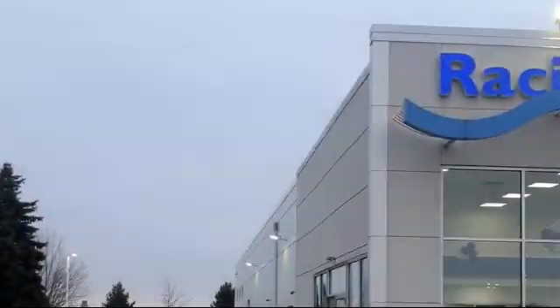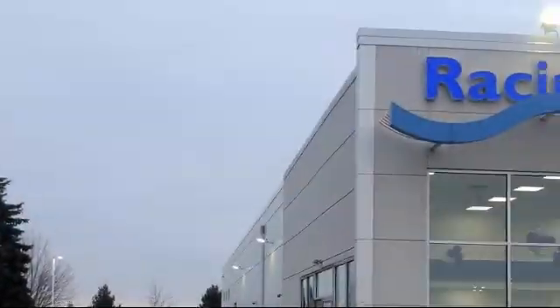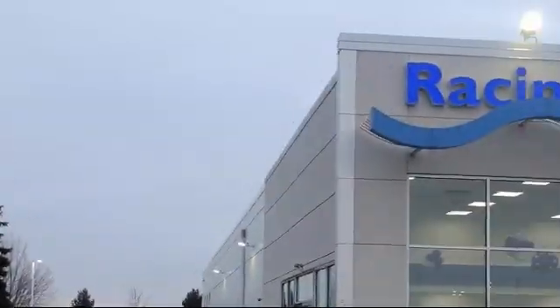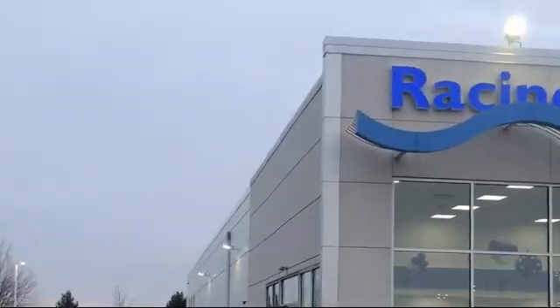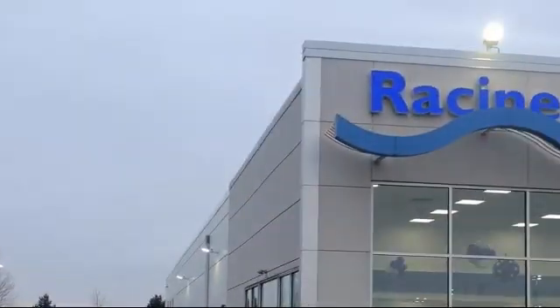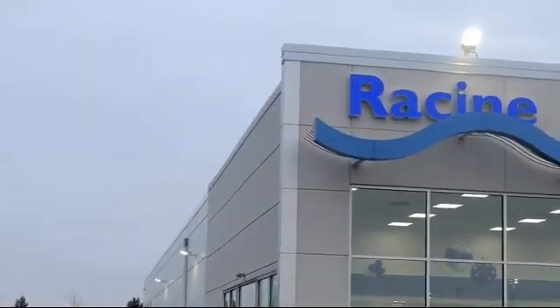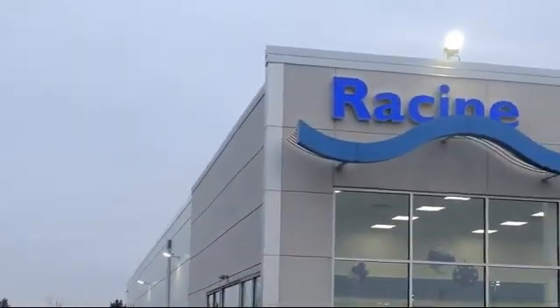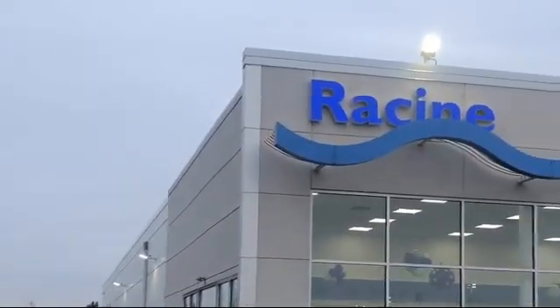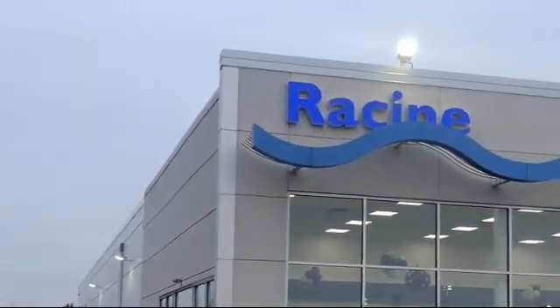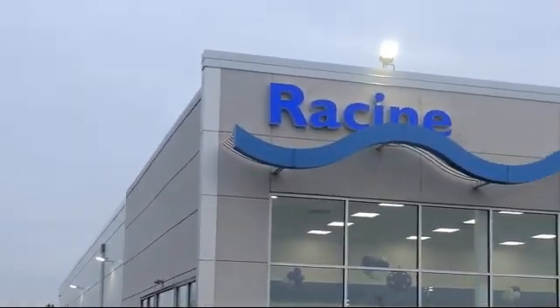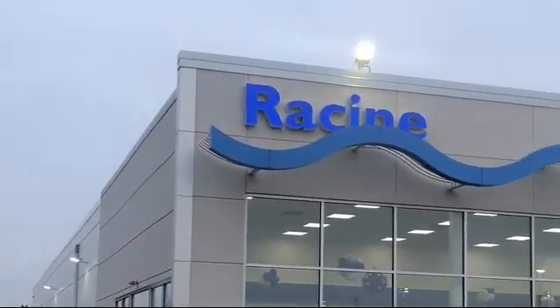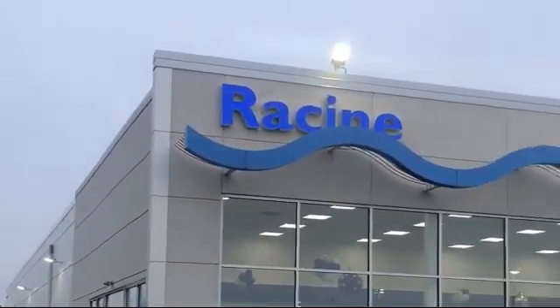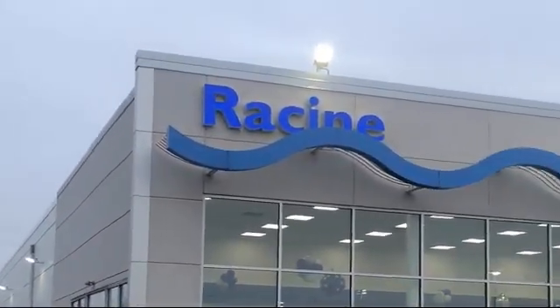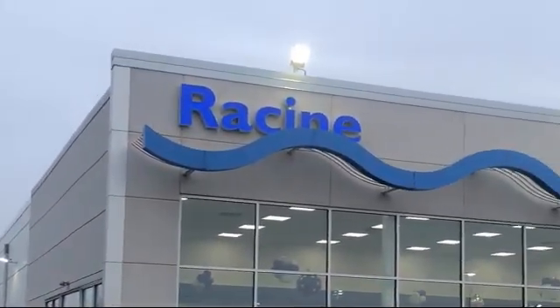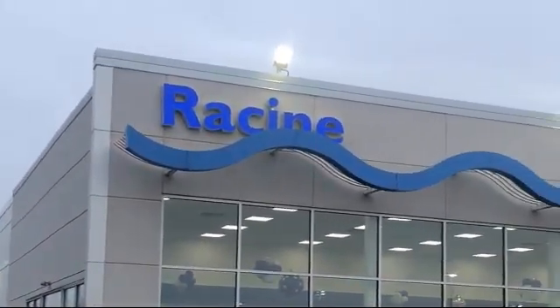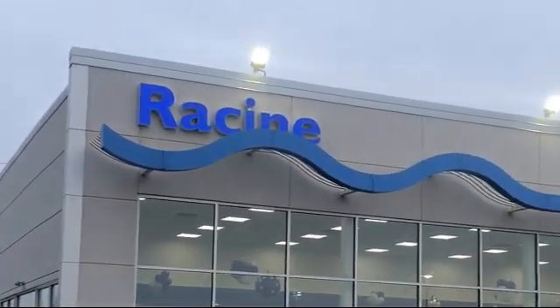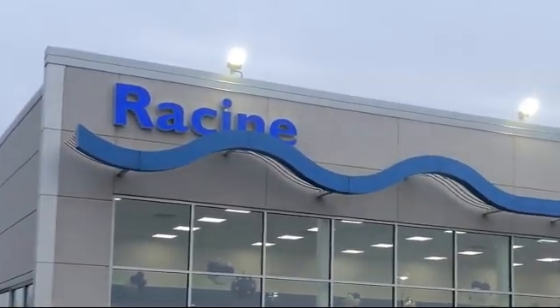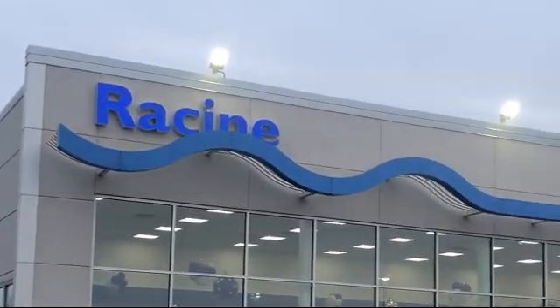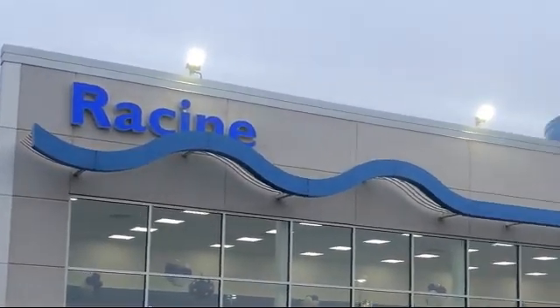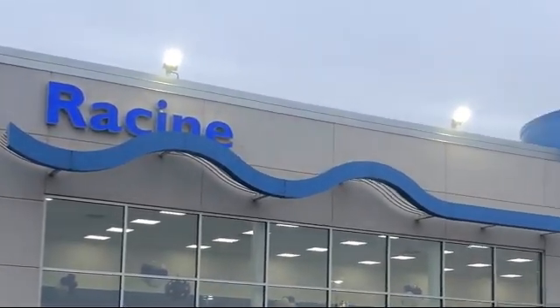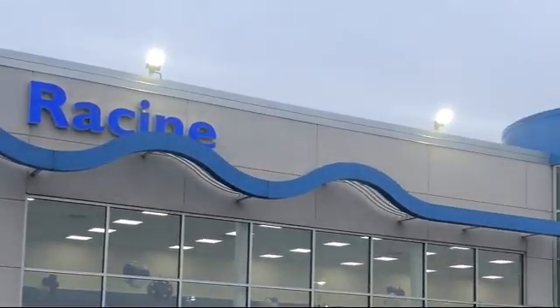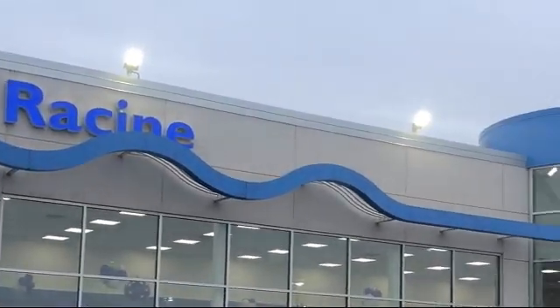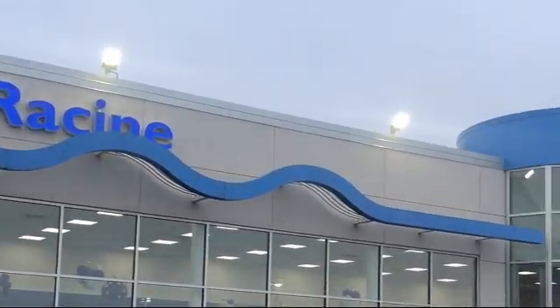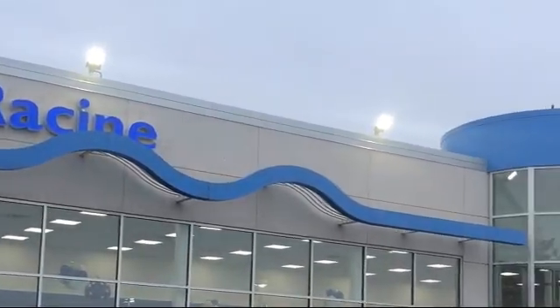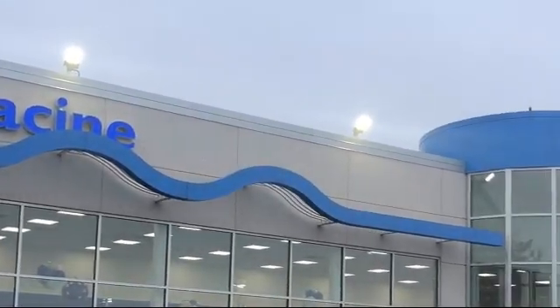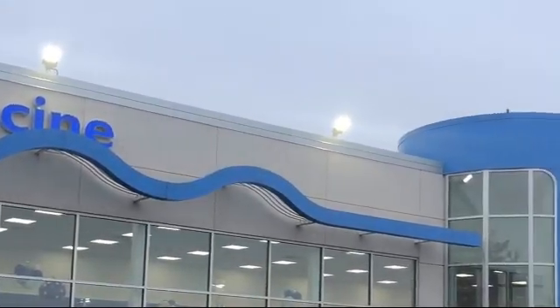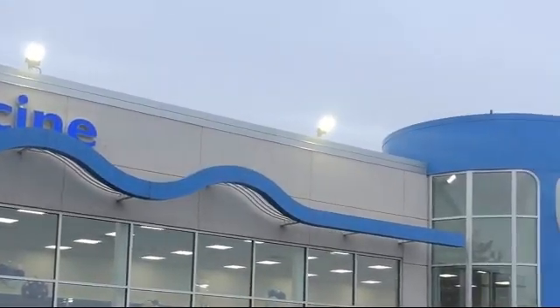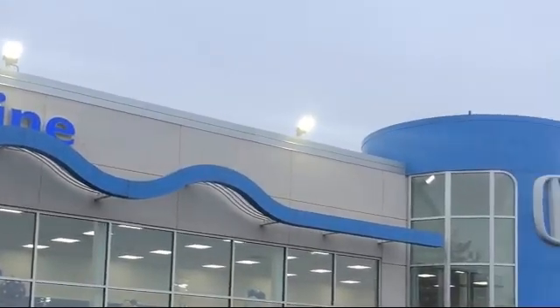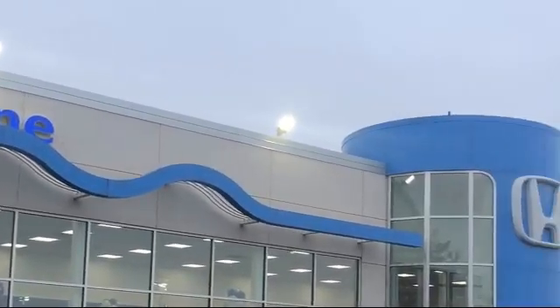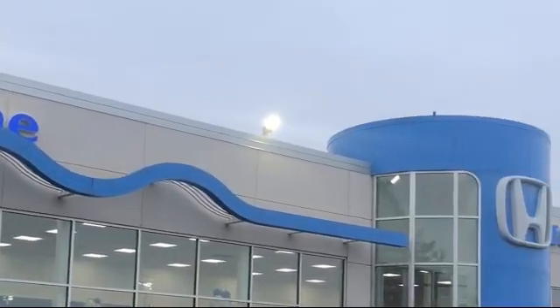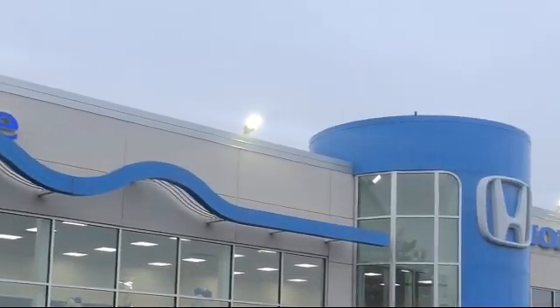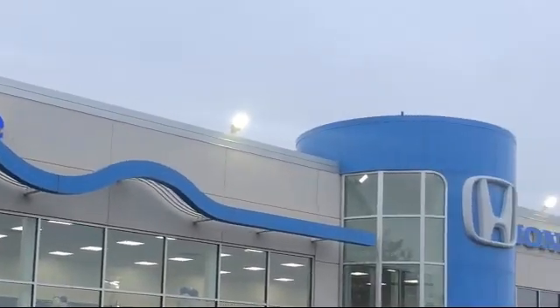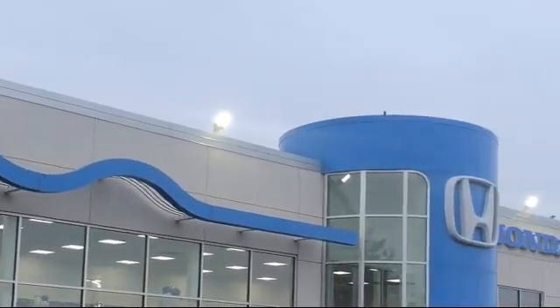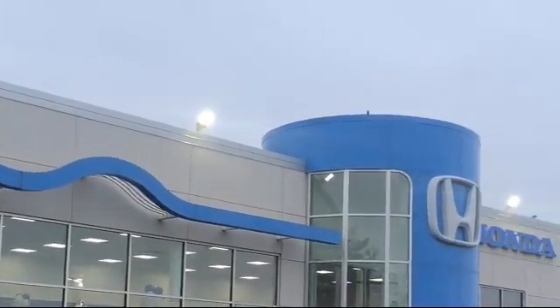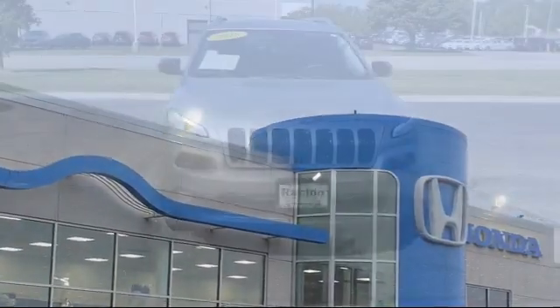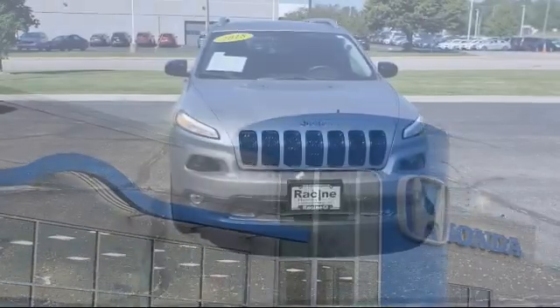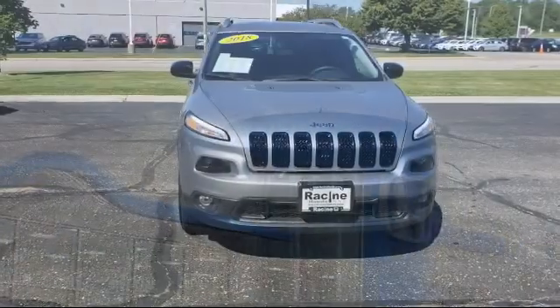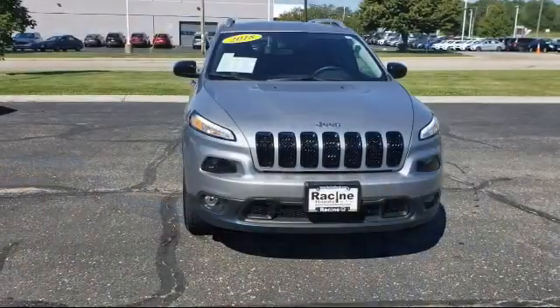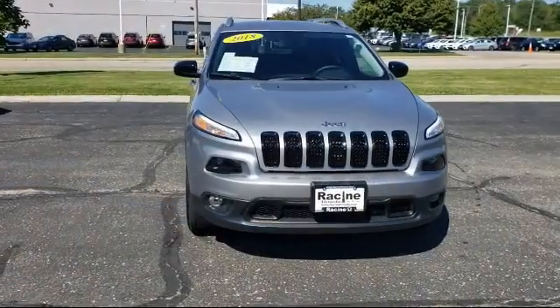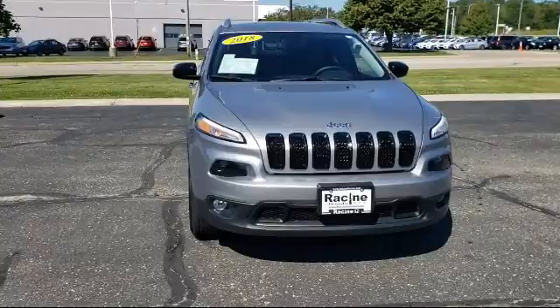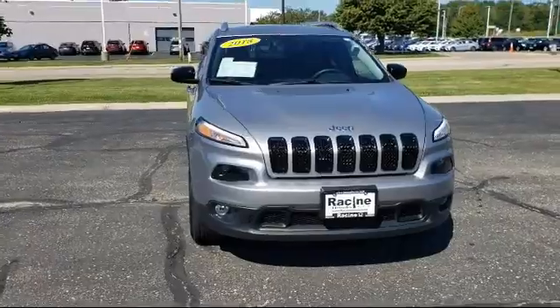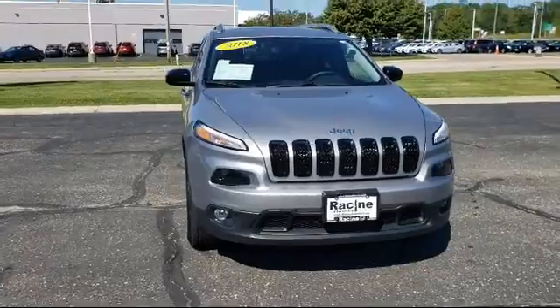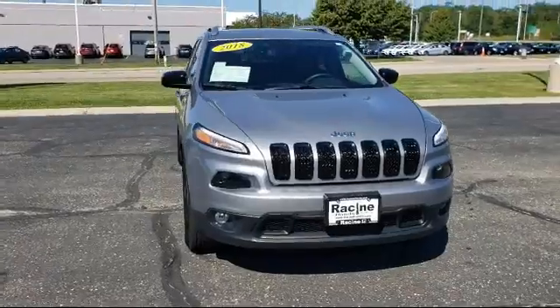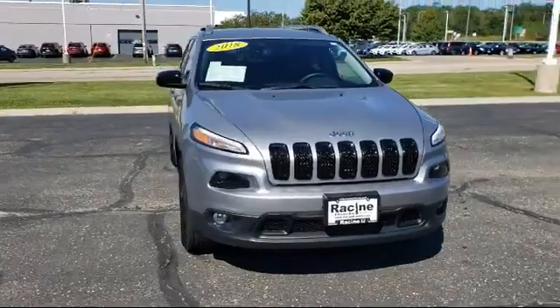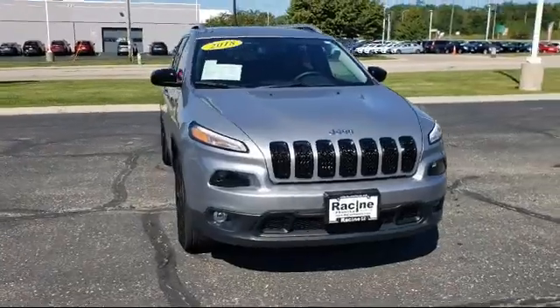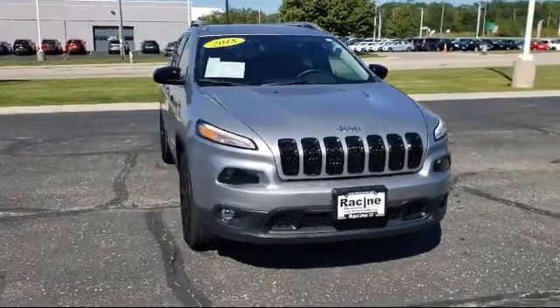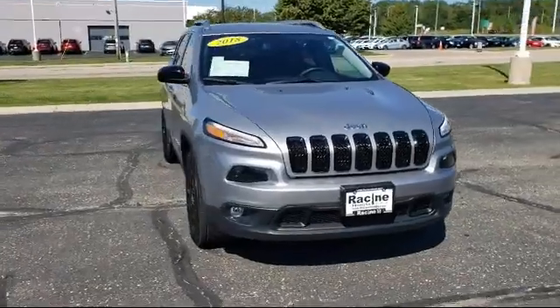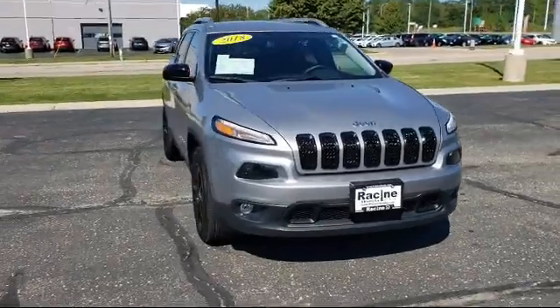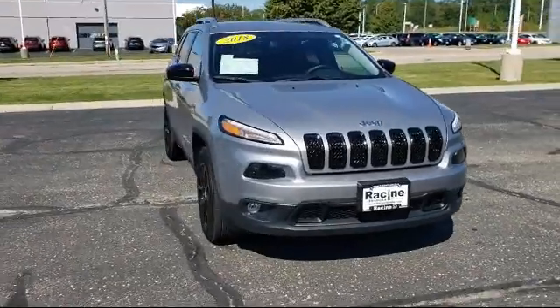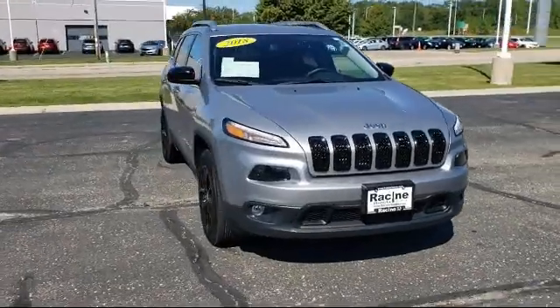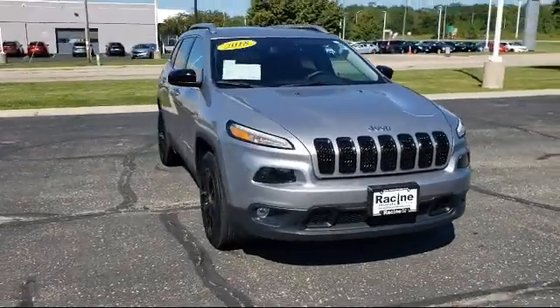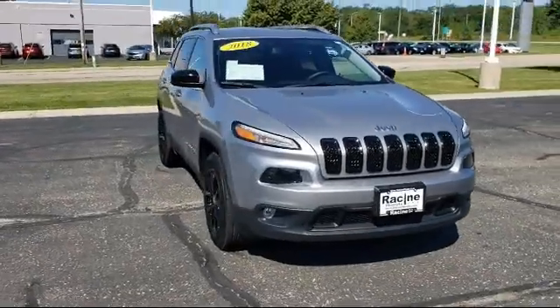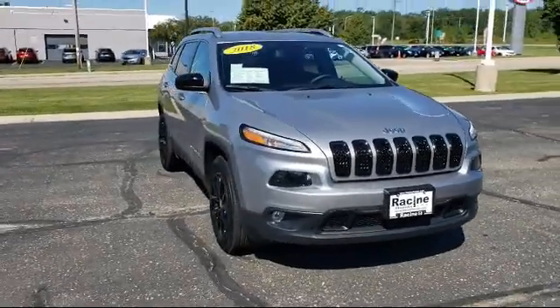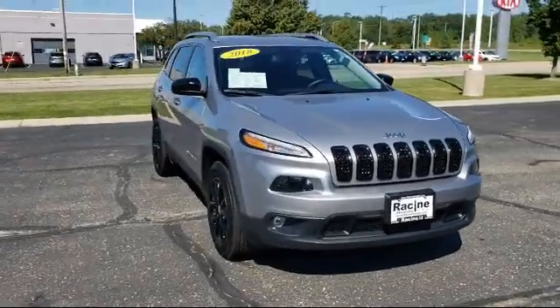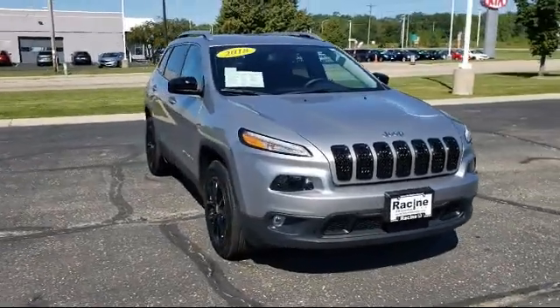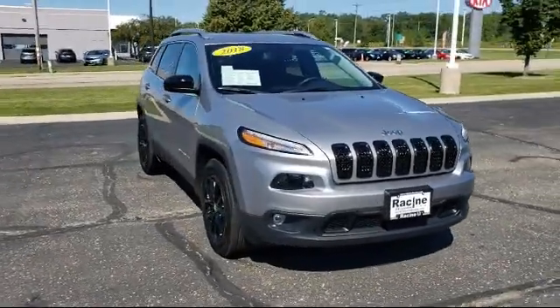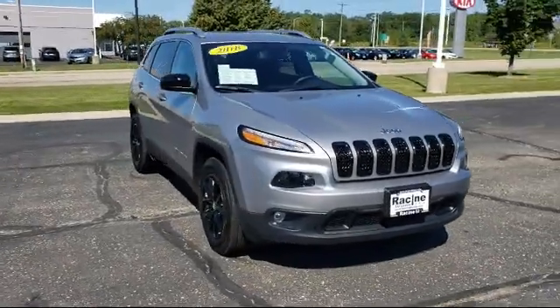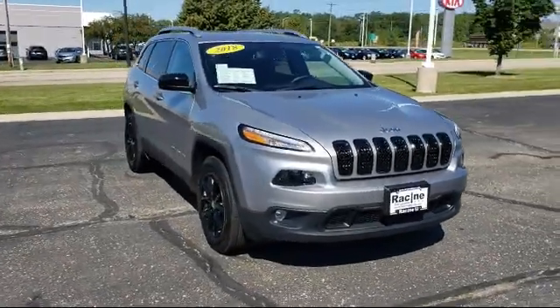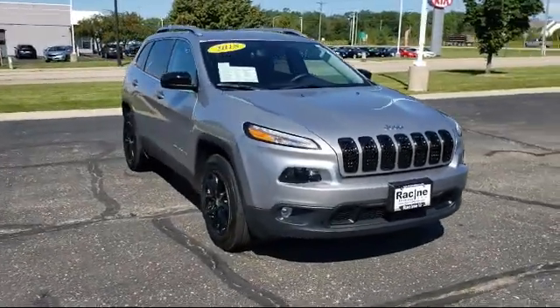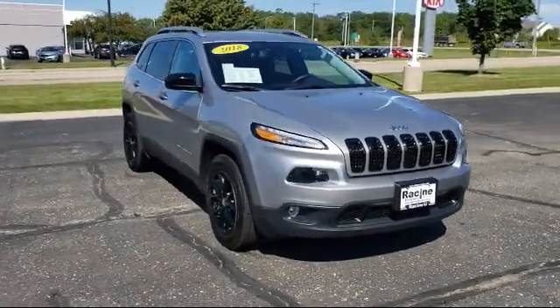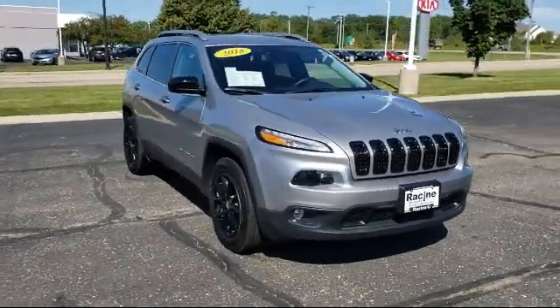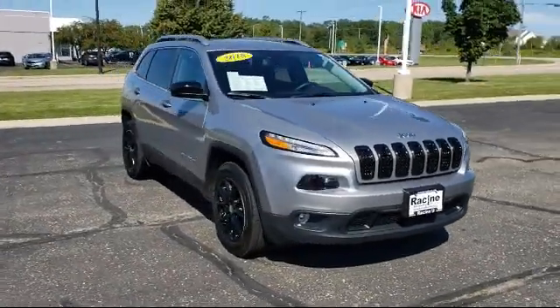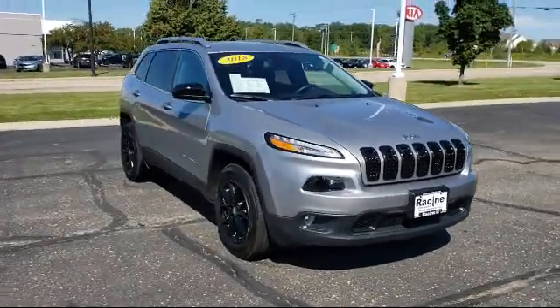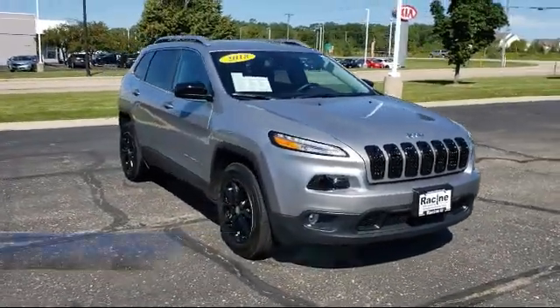Welcome to Racine Honda, your premier destination for purchasing a vehicle. And here's a look at another one of our great vehicles in inventory.